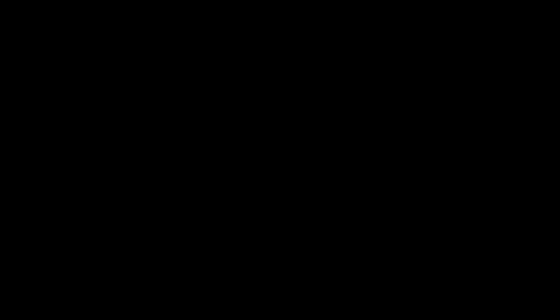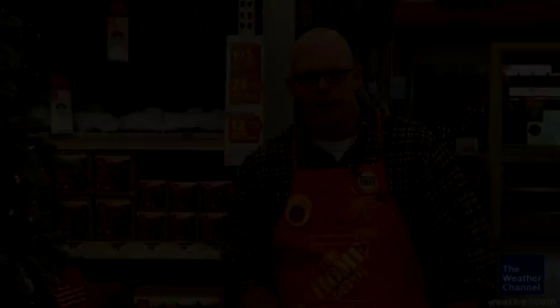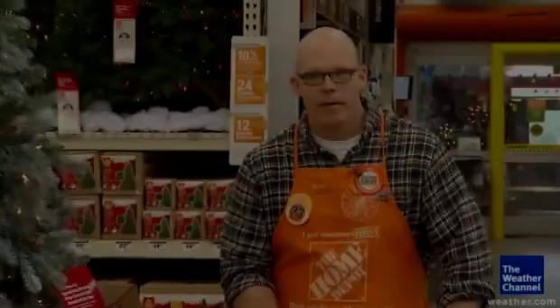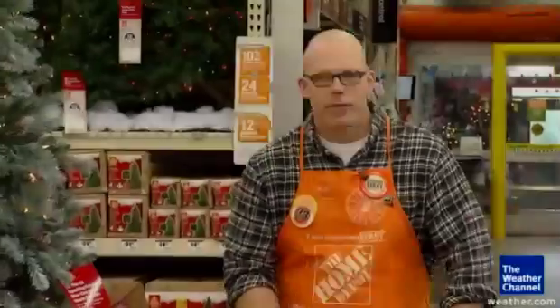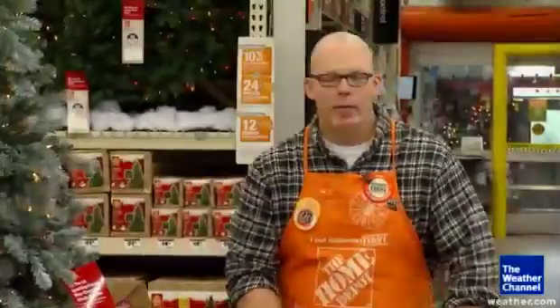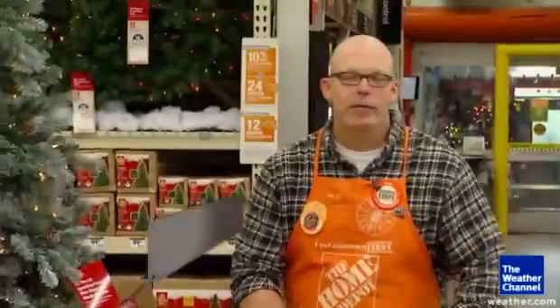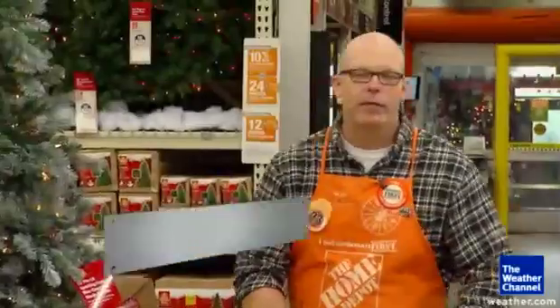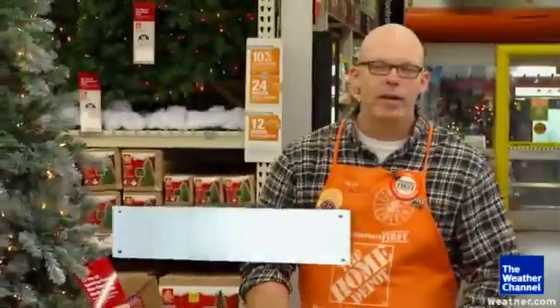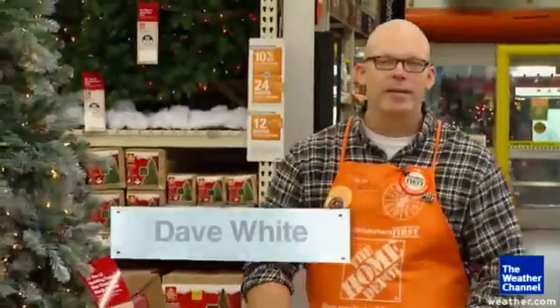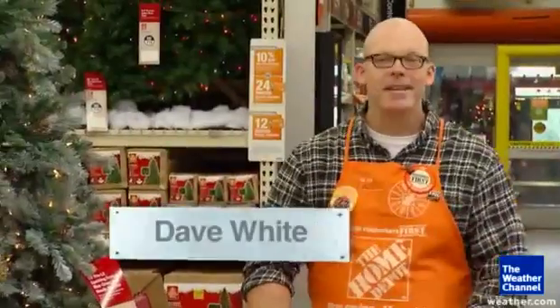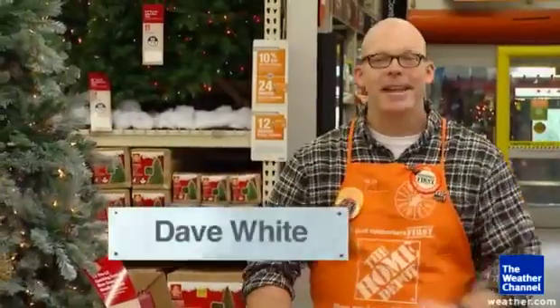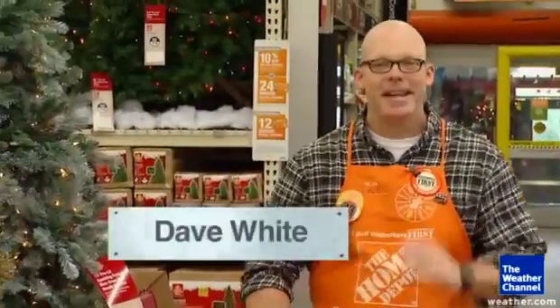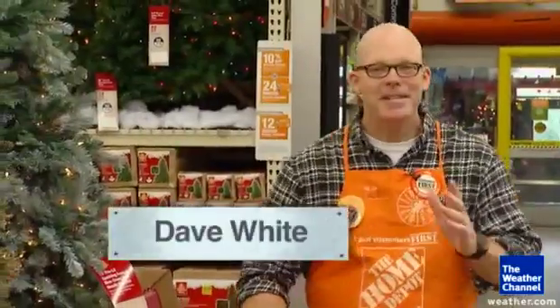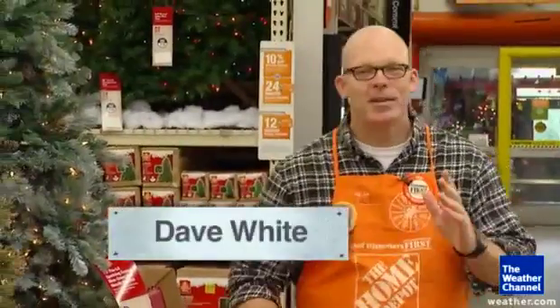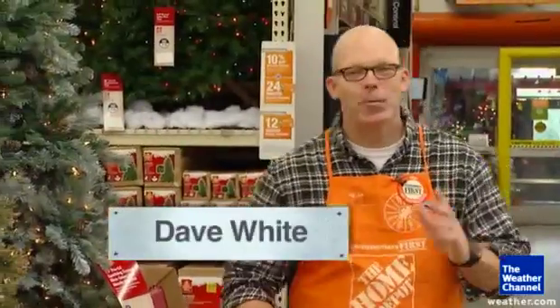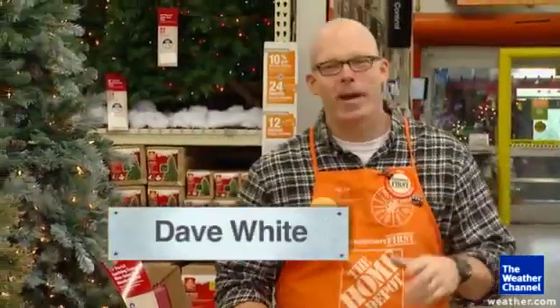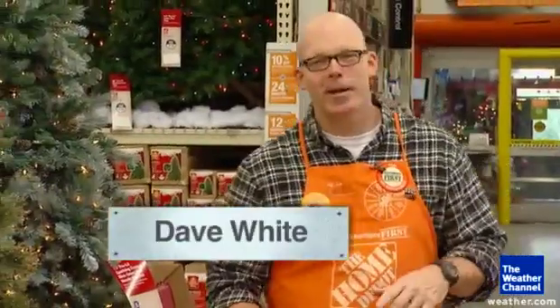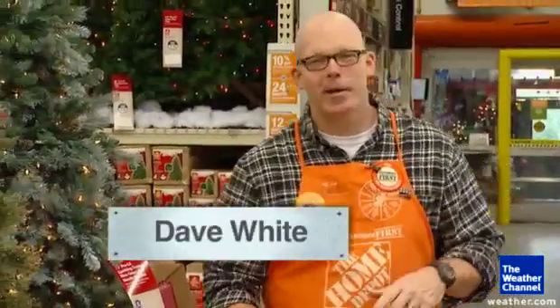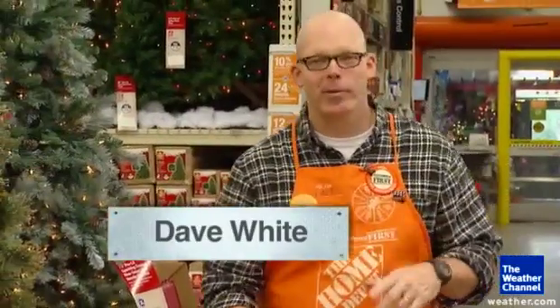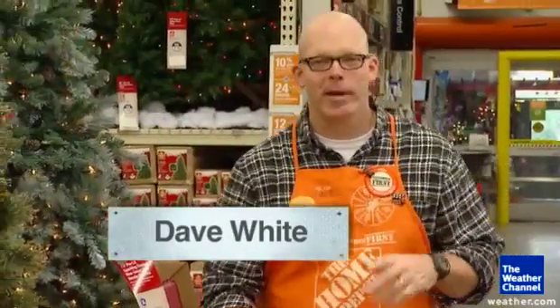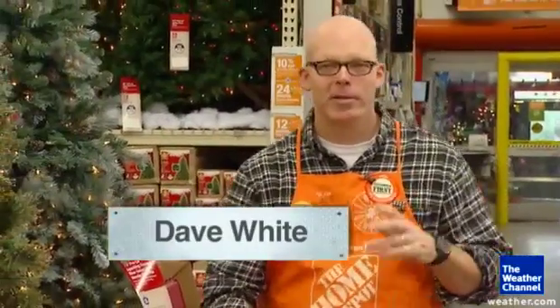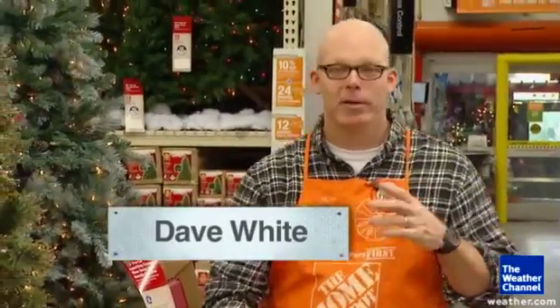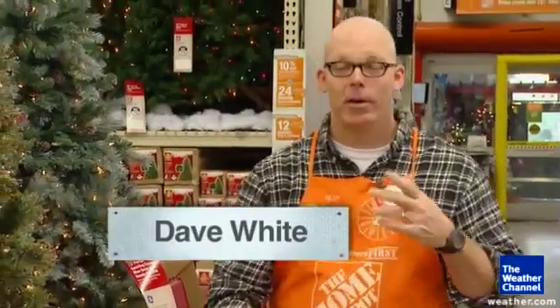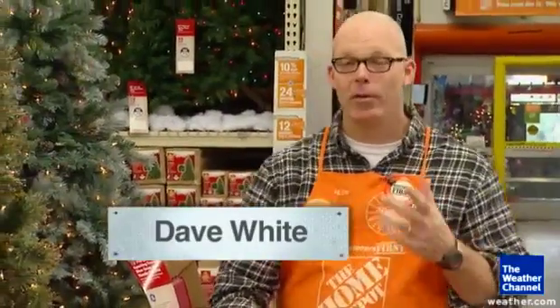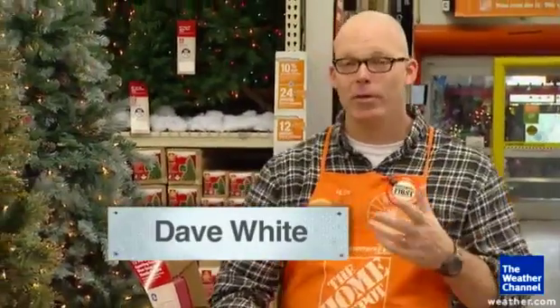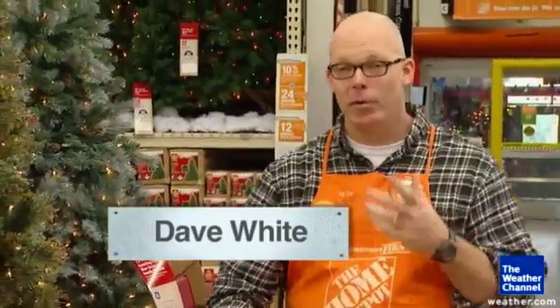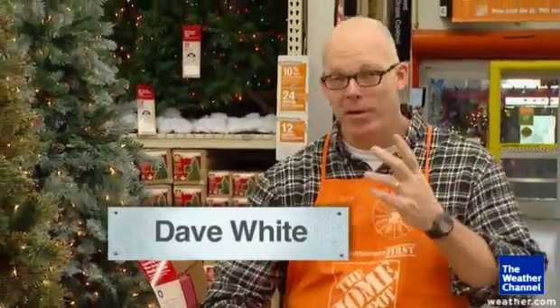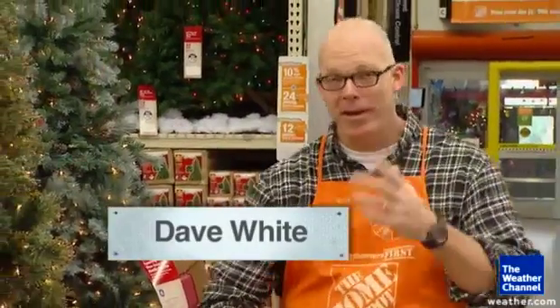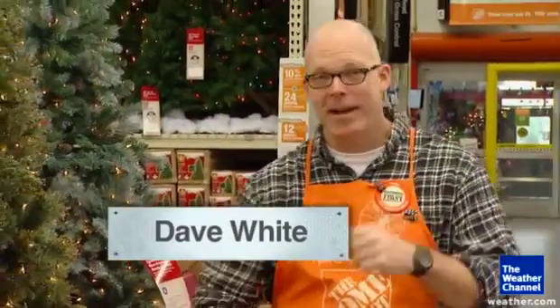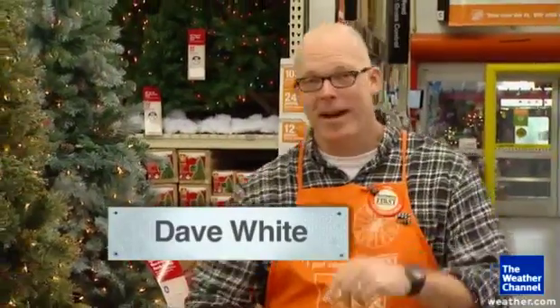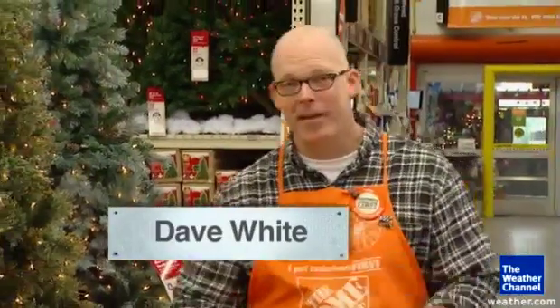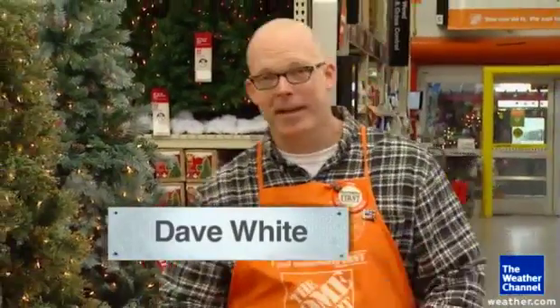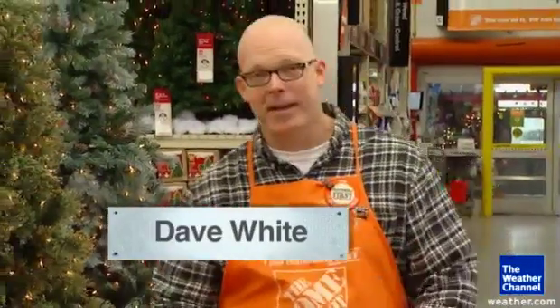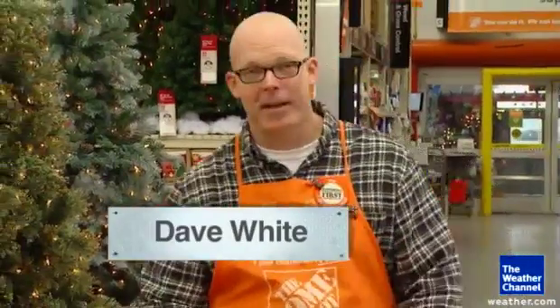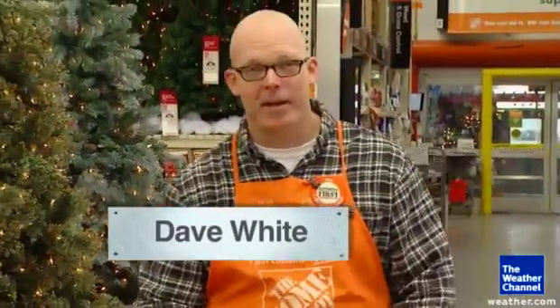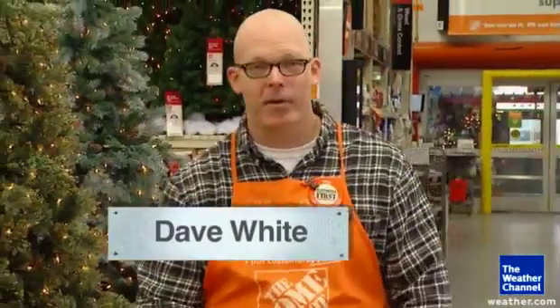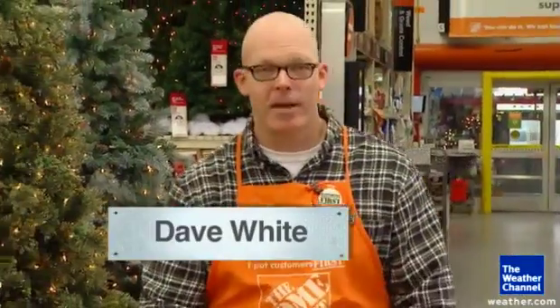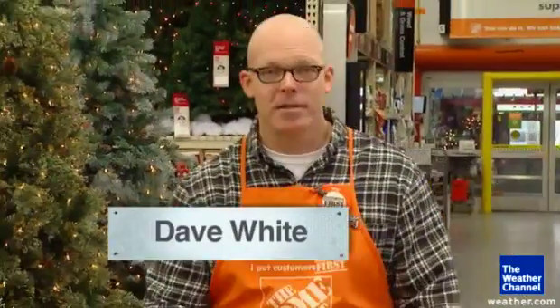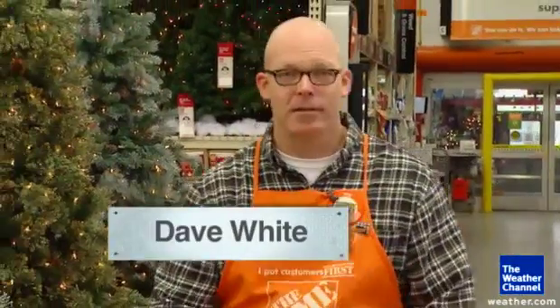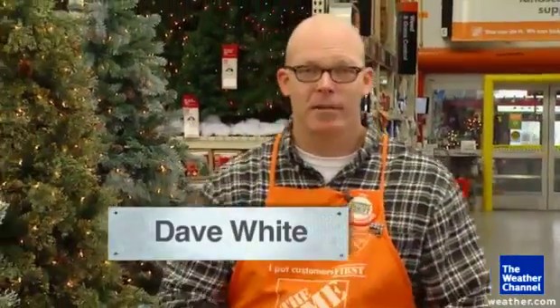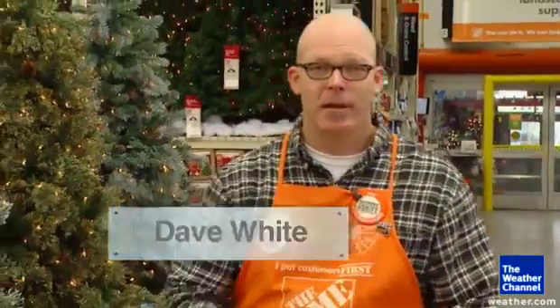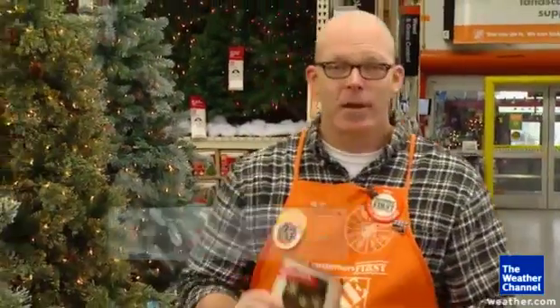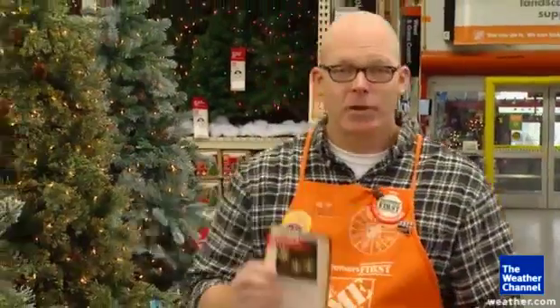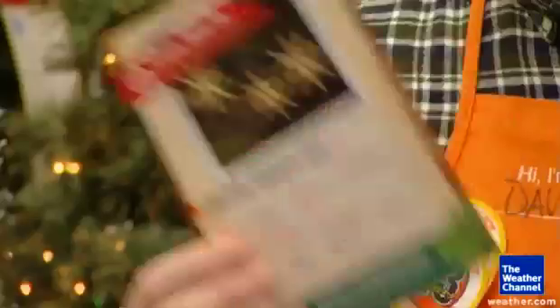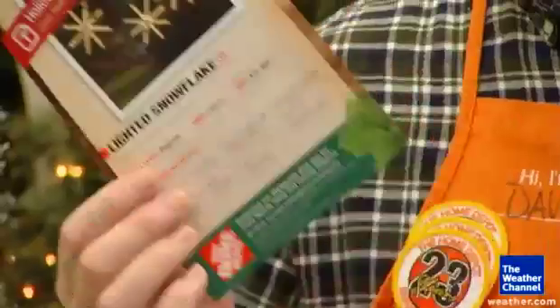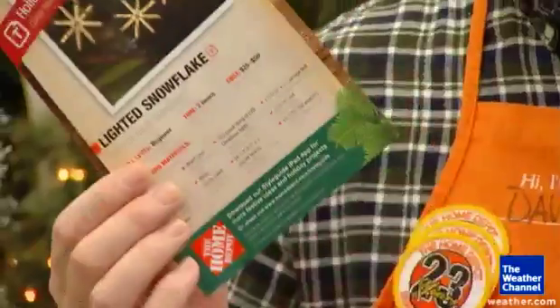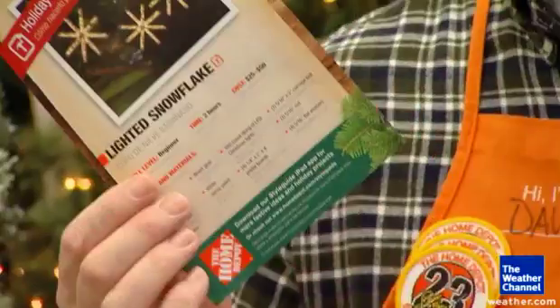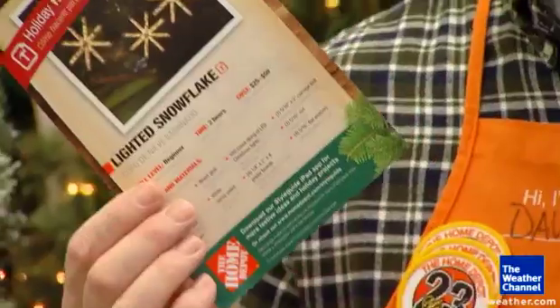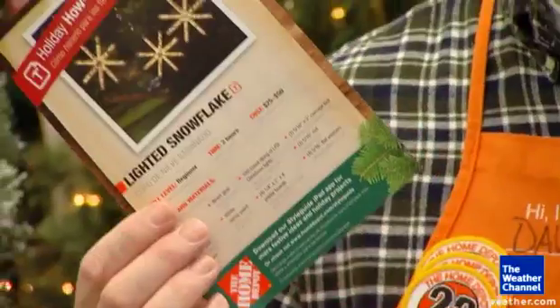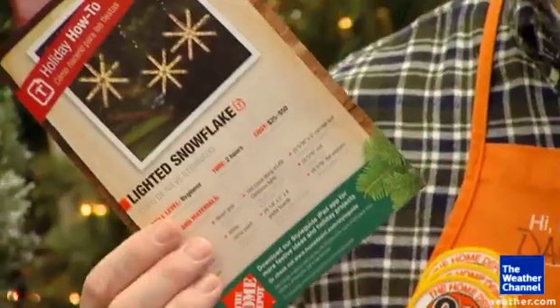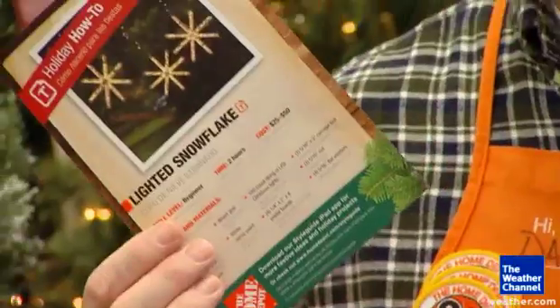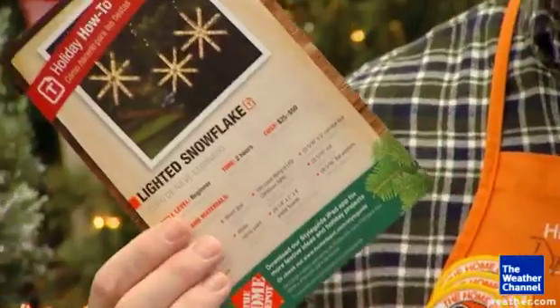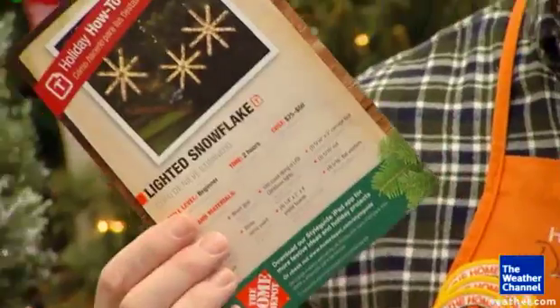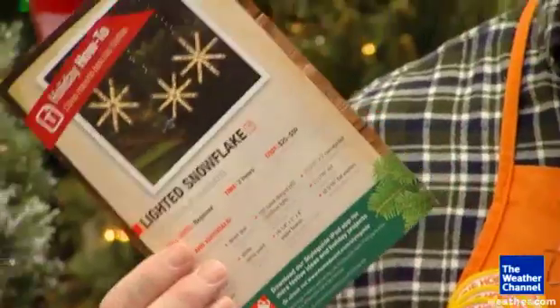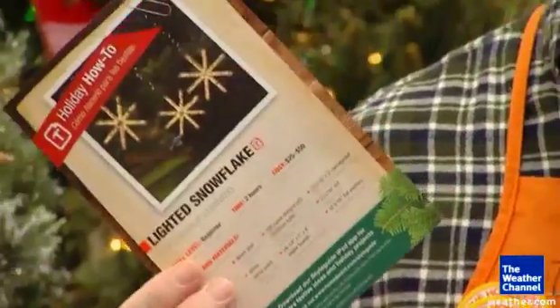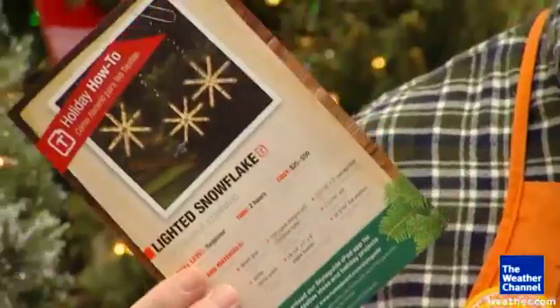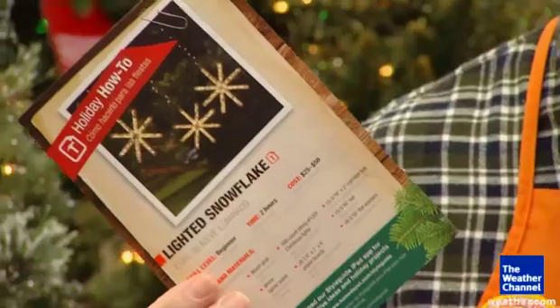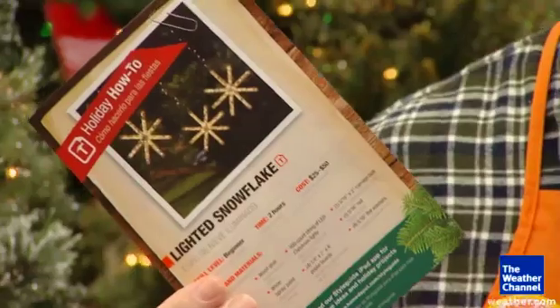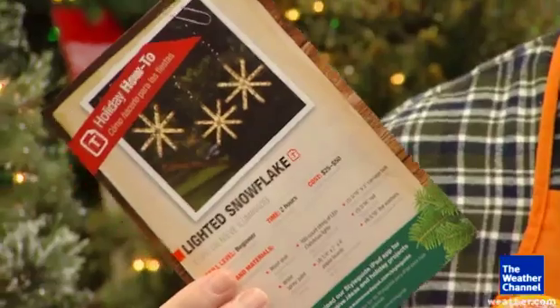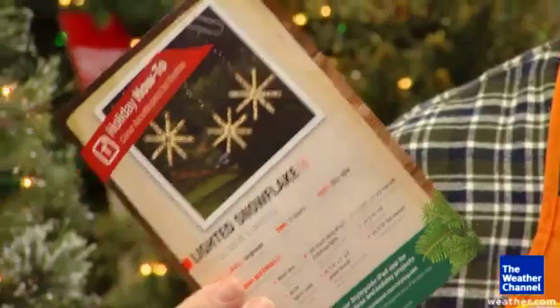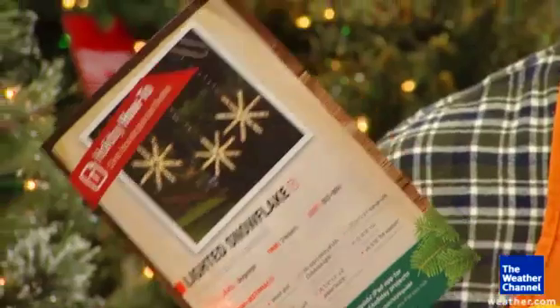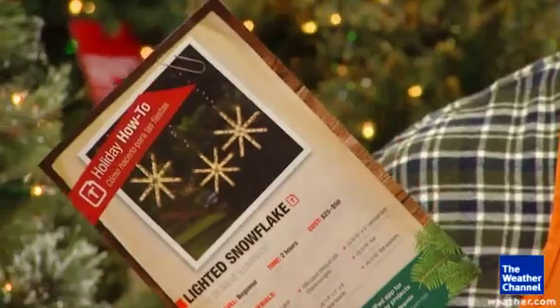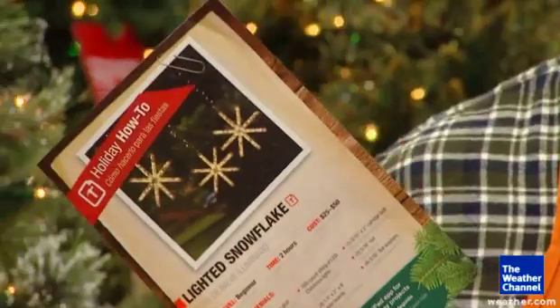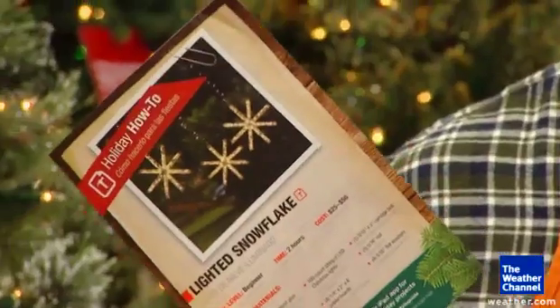For a fun, easy way to create your own unique holiday decorations, try this idea for a lighted snowflake.